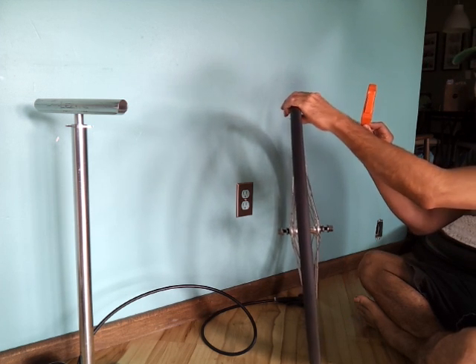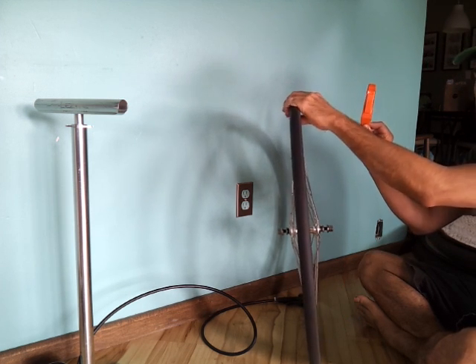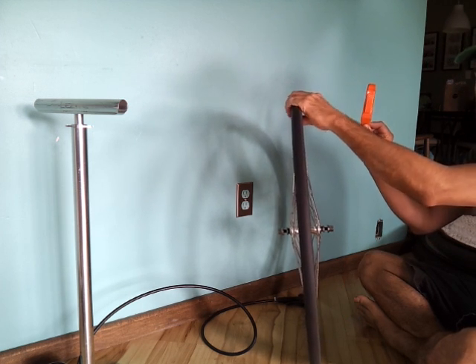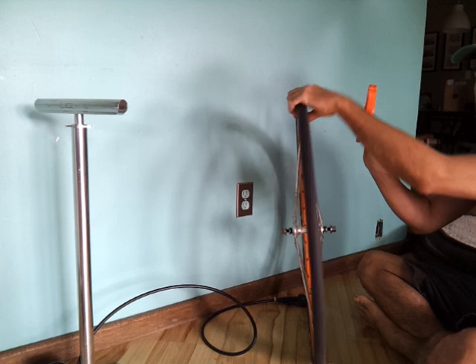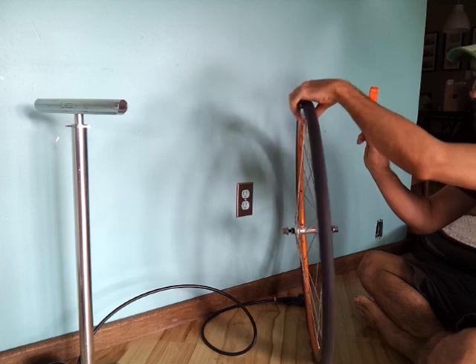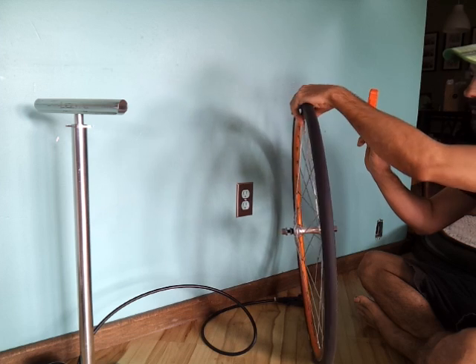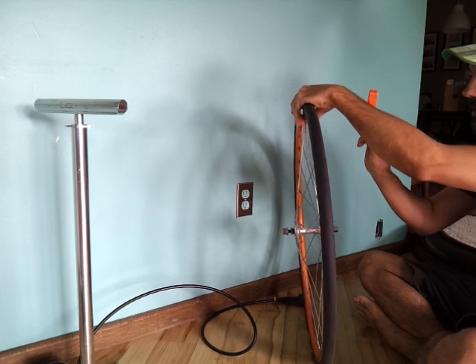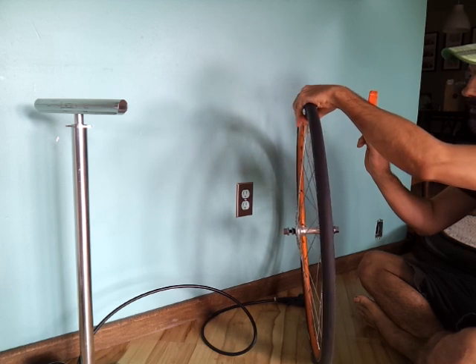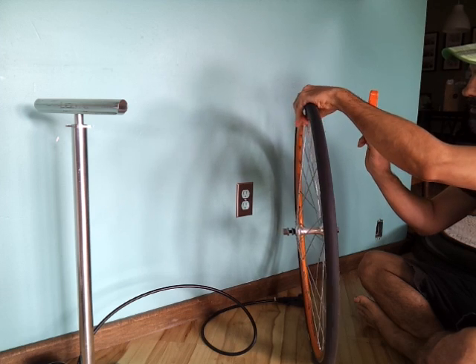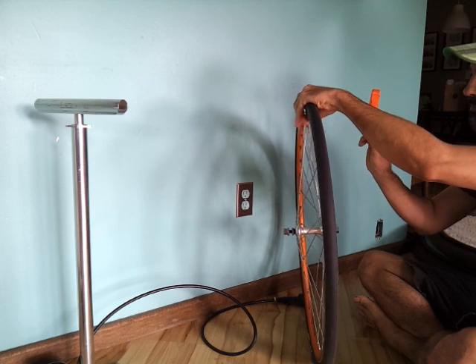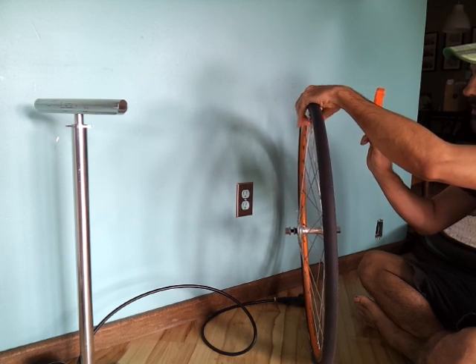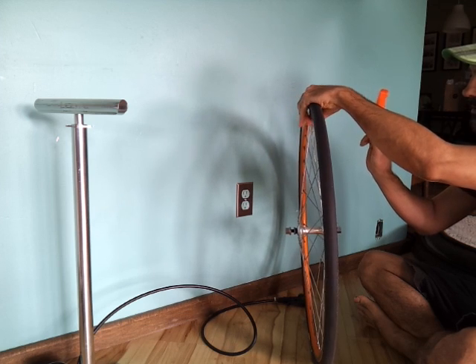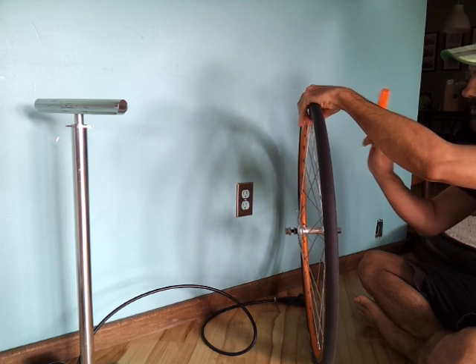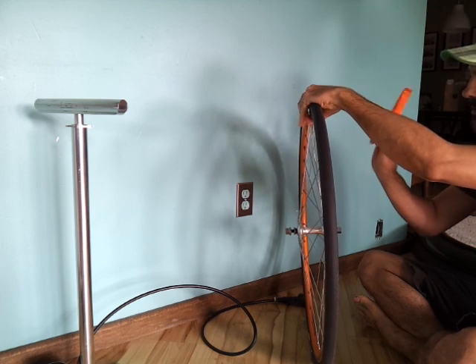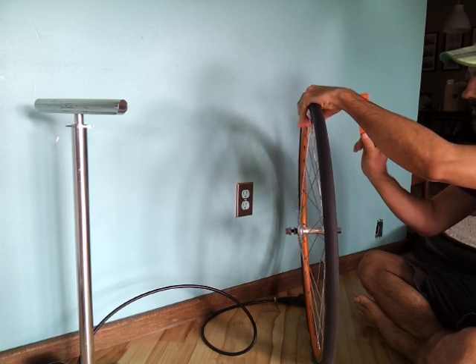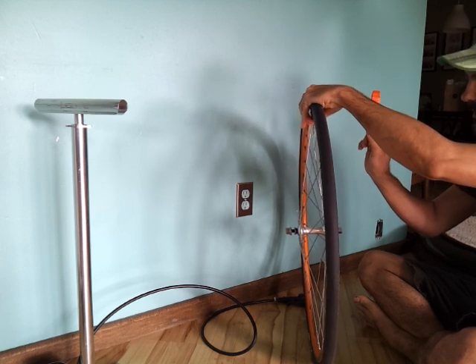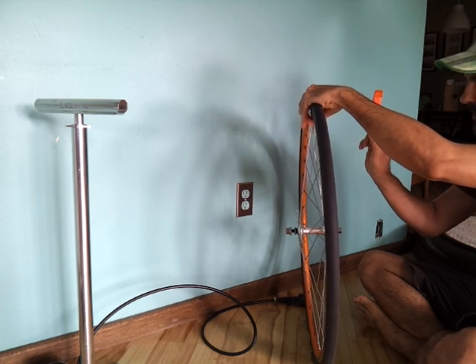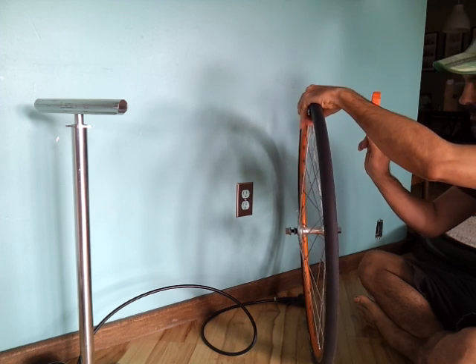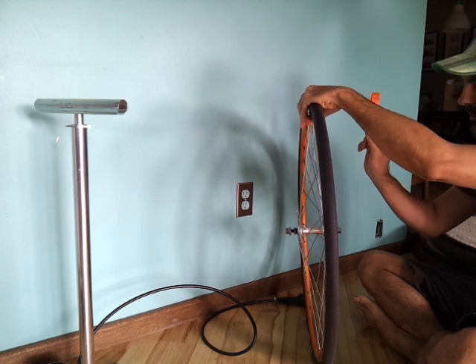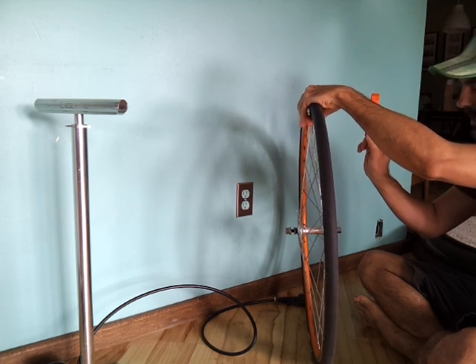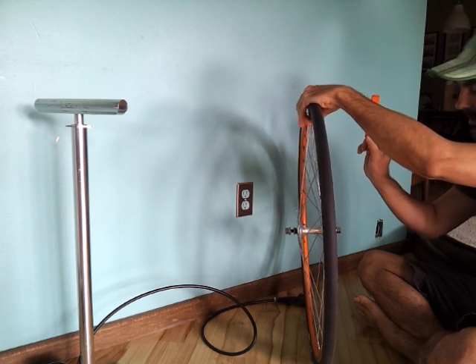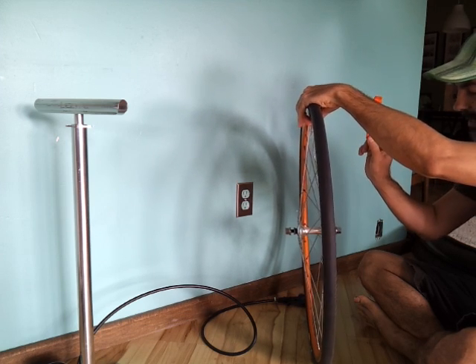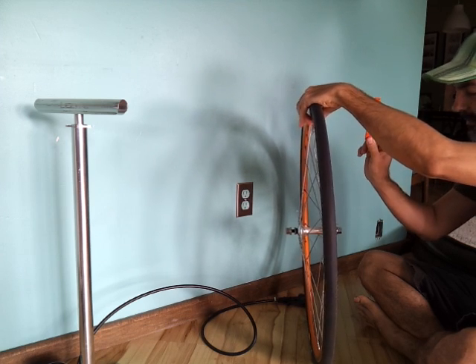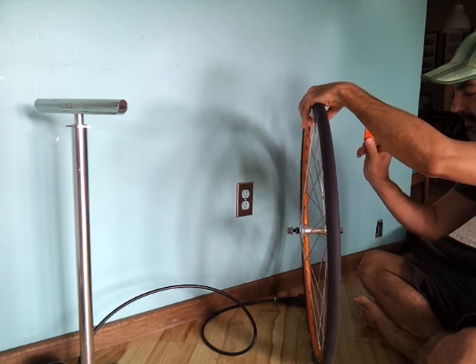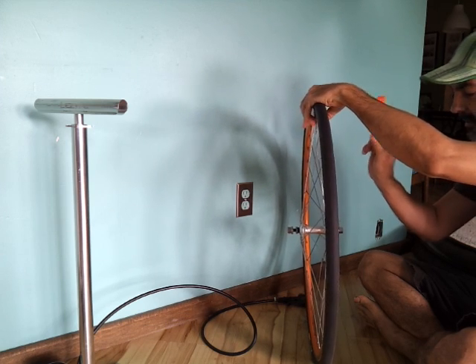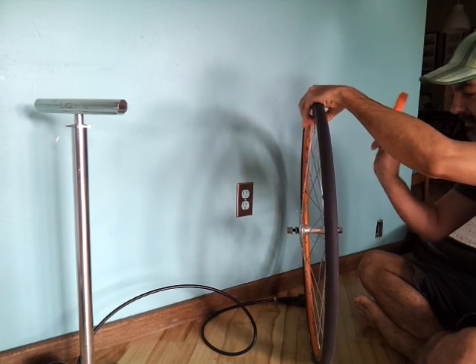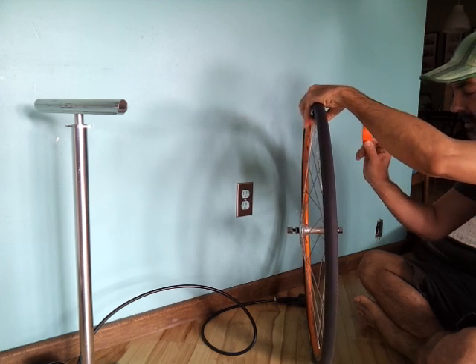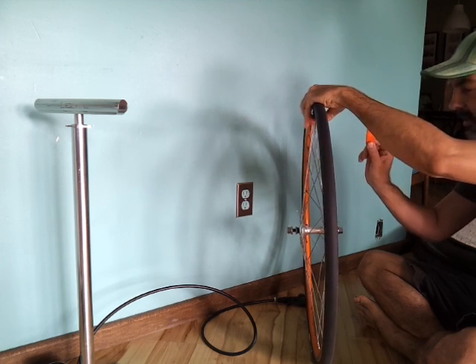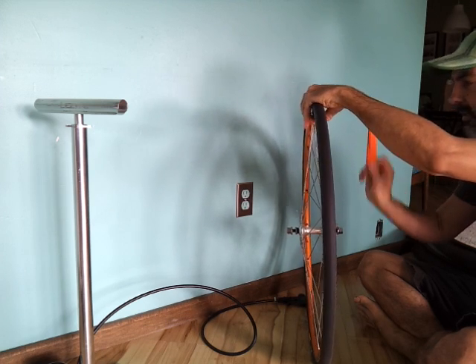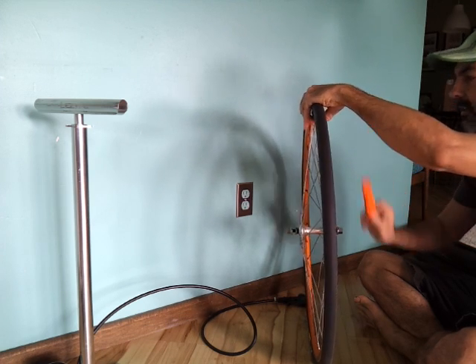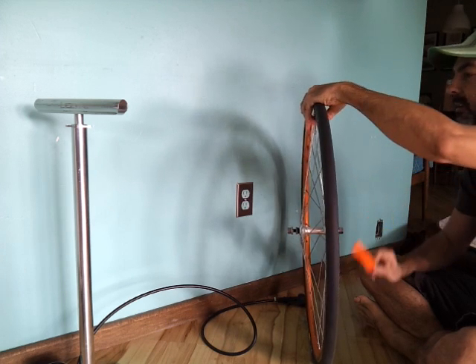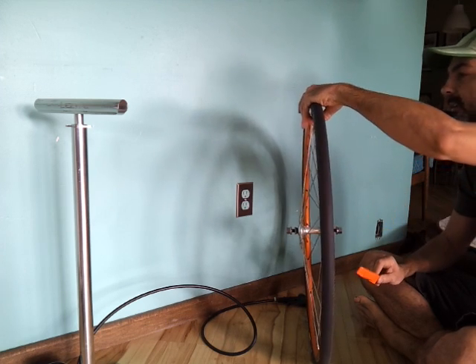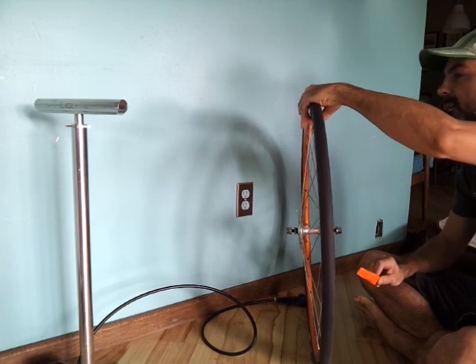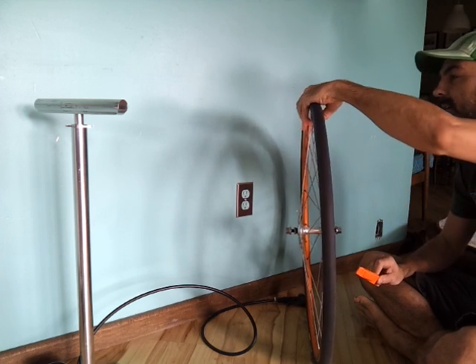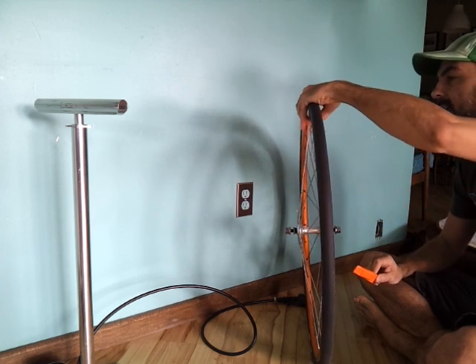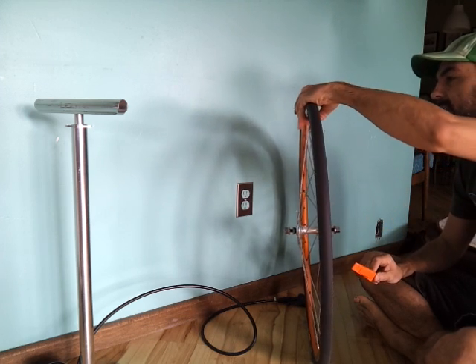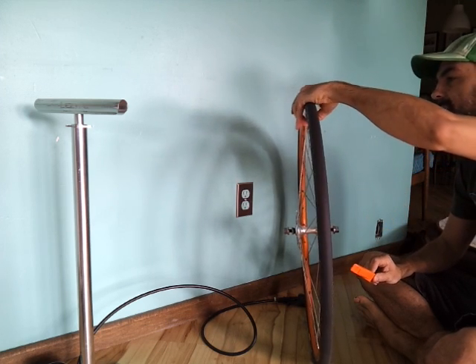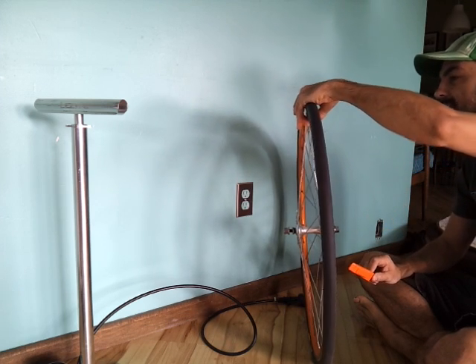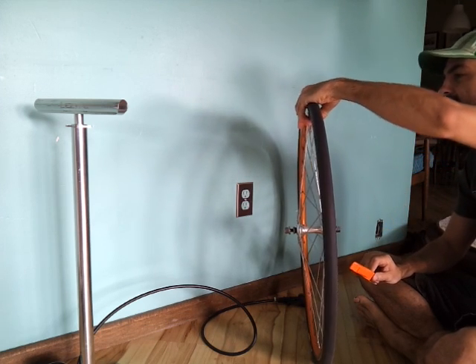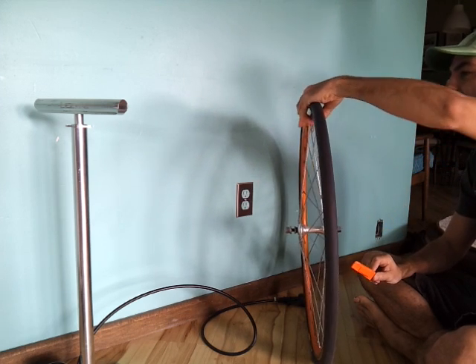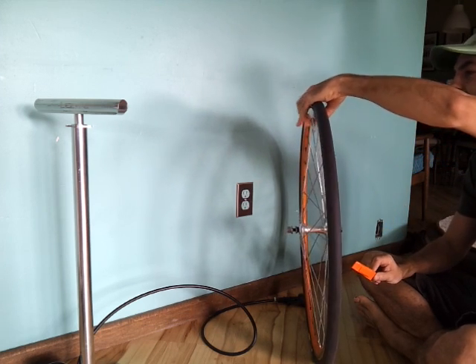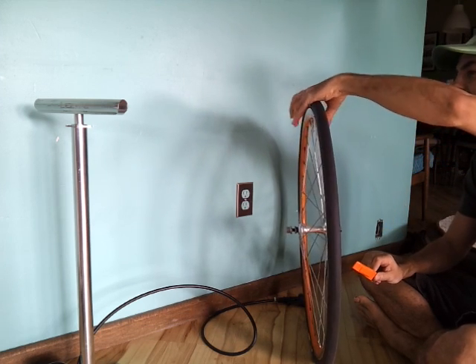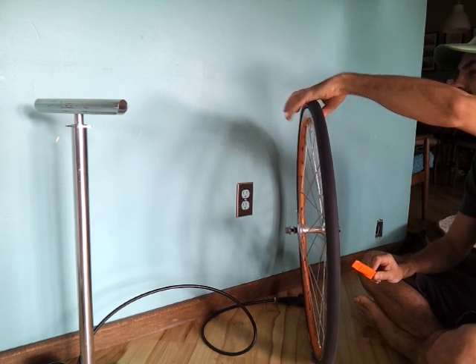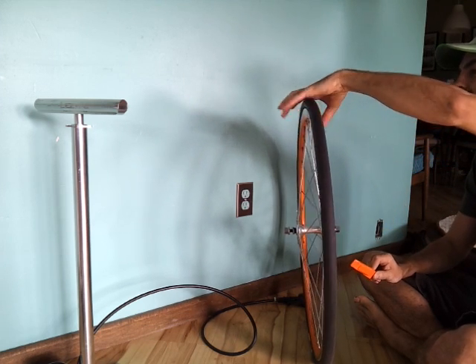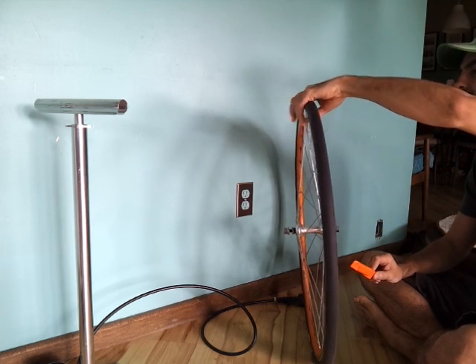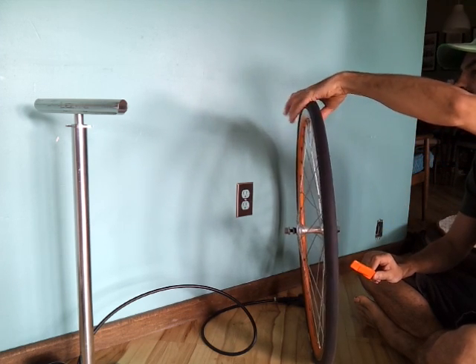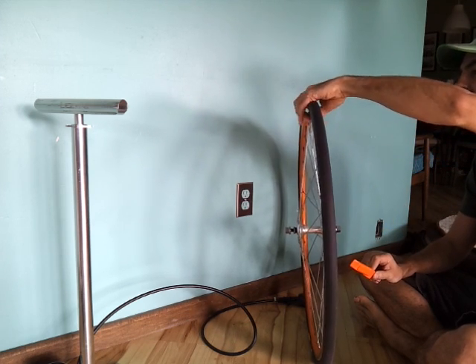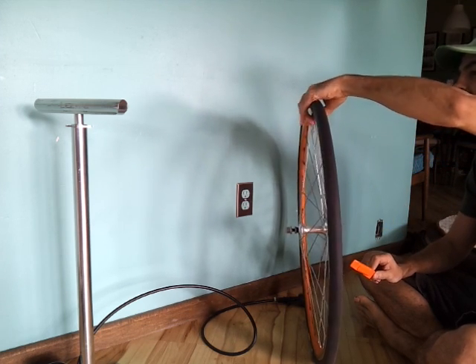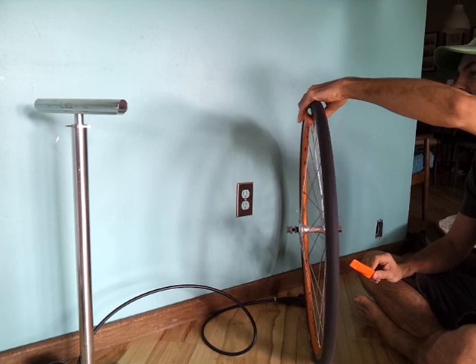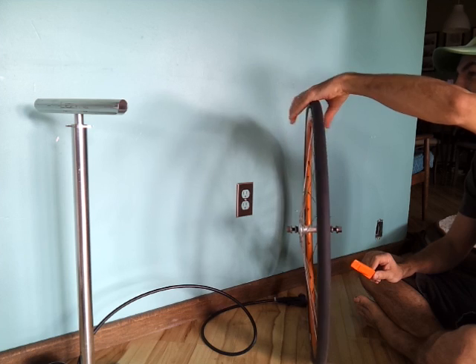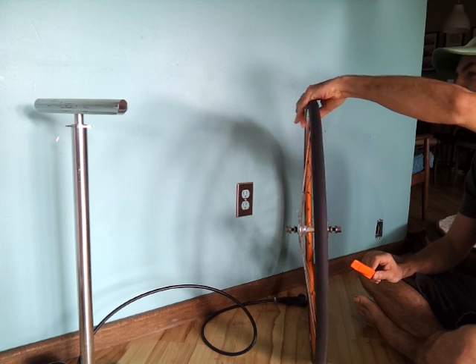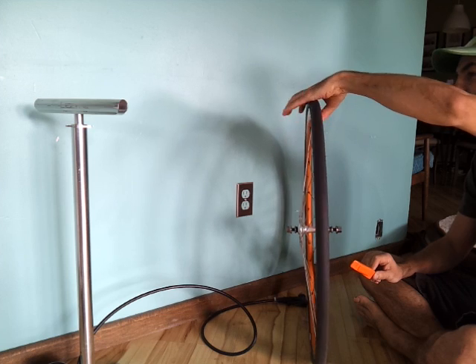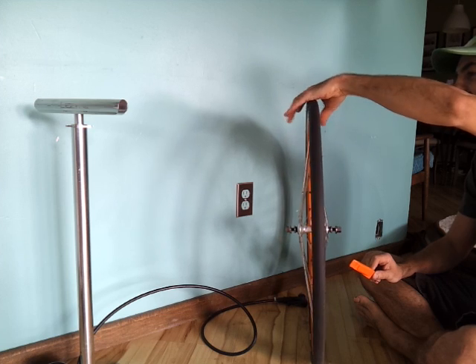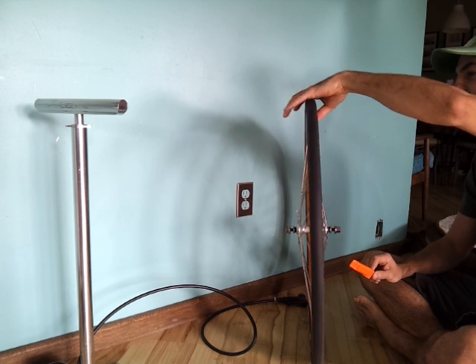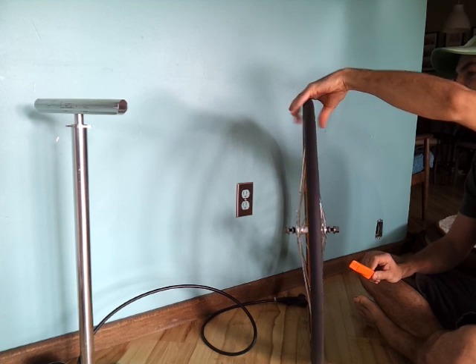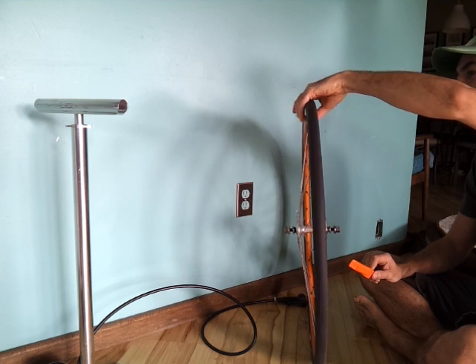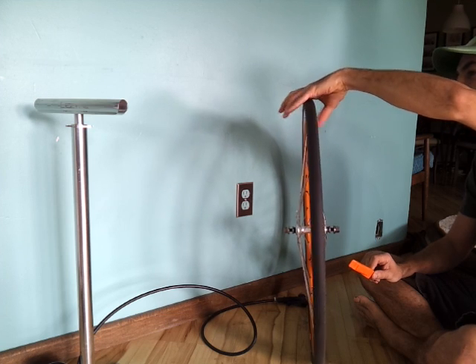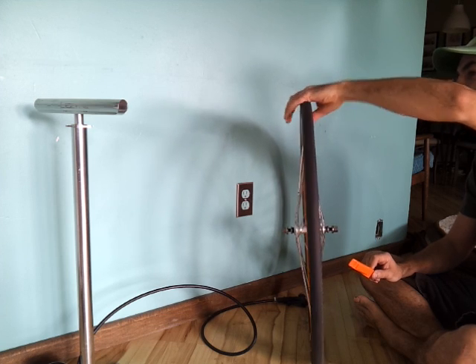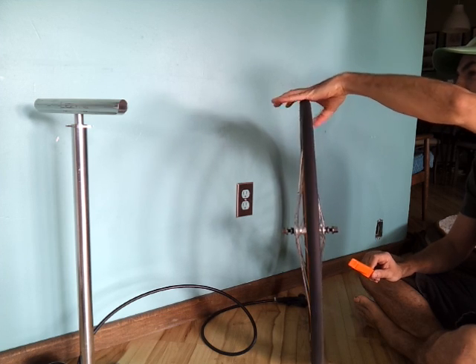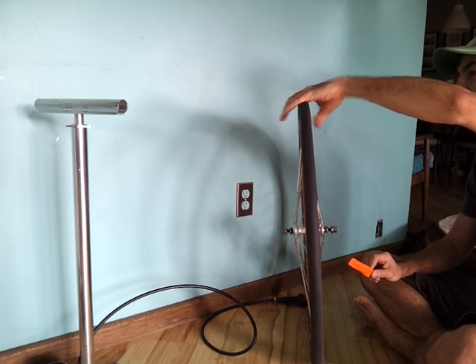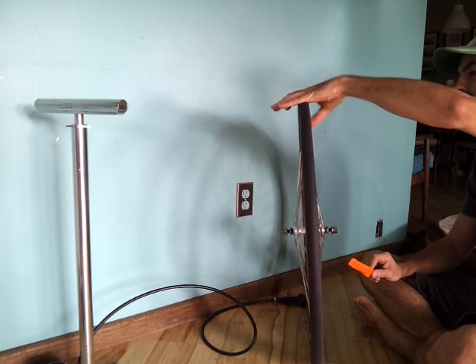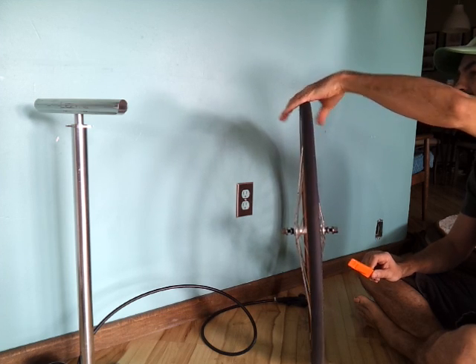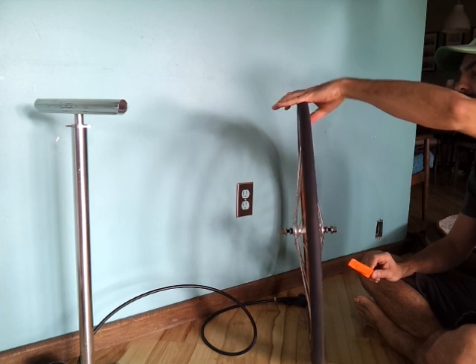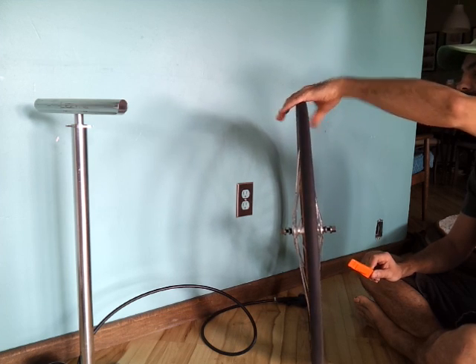Pedro's tire levers - the best available tire lever on the market. Lifetime warranty; if you break them they'll send you new ones.